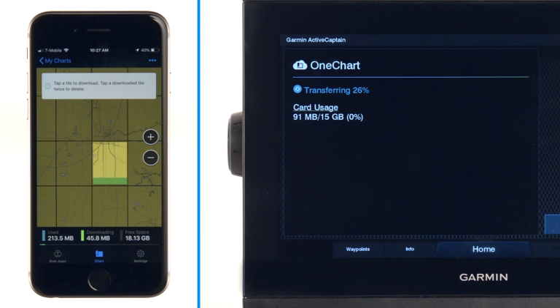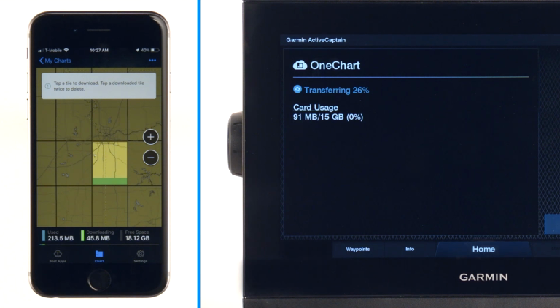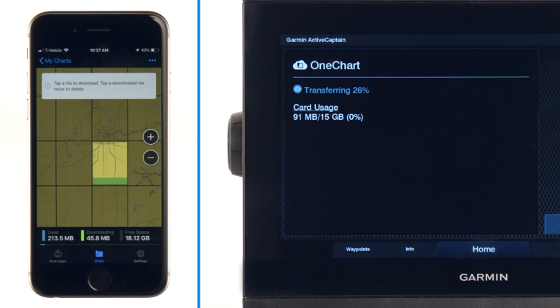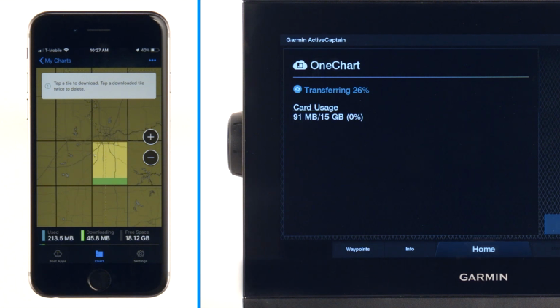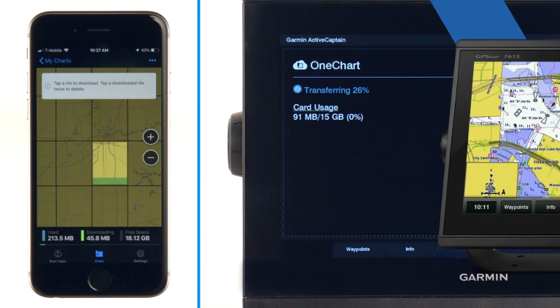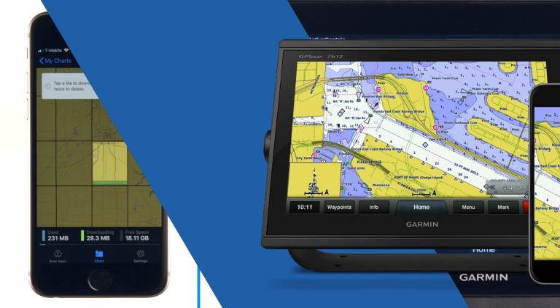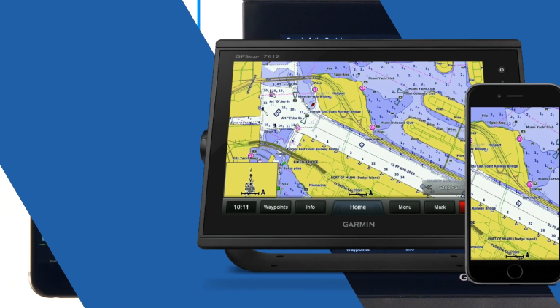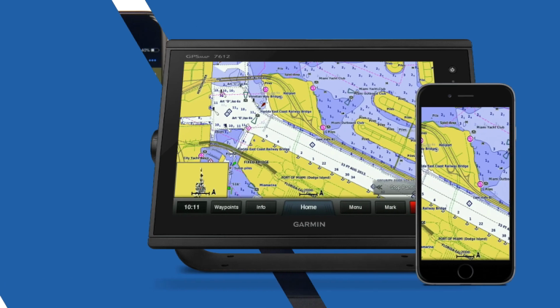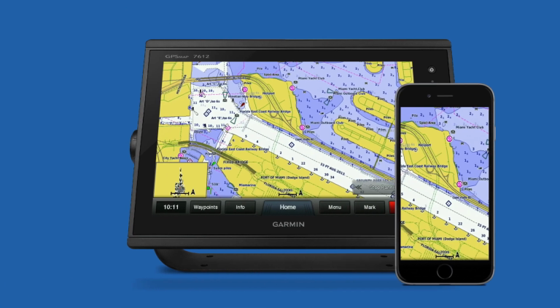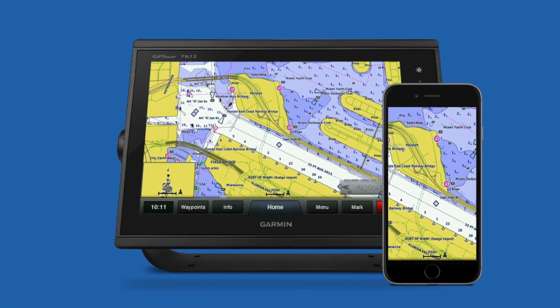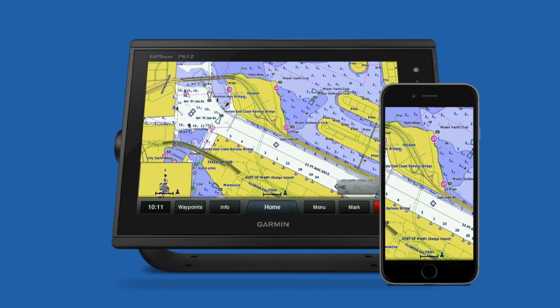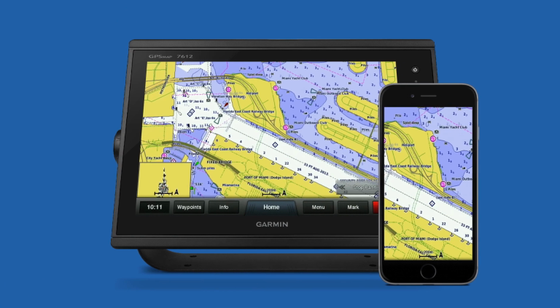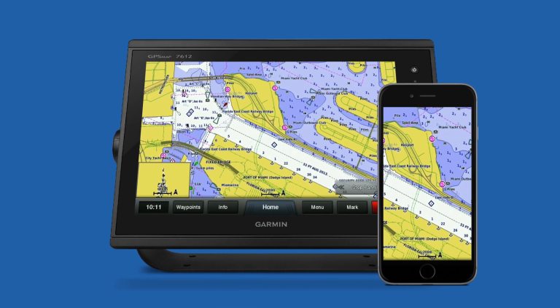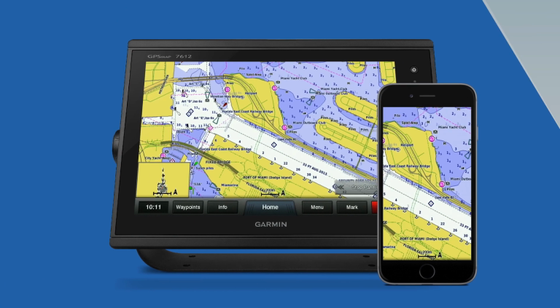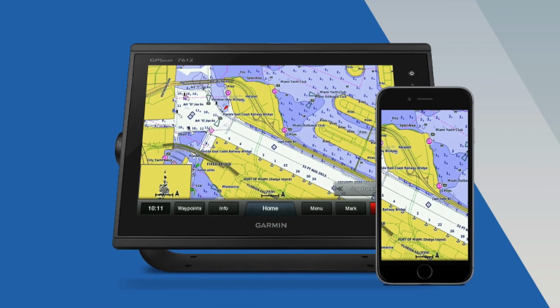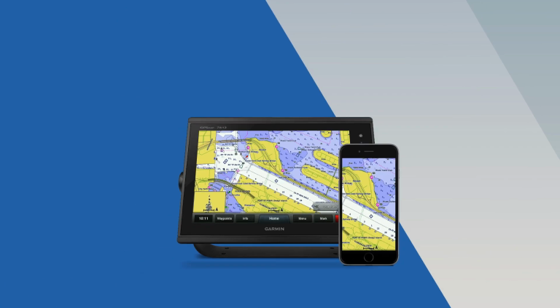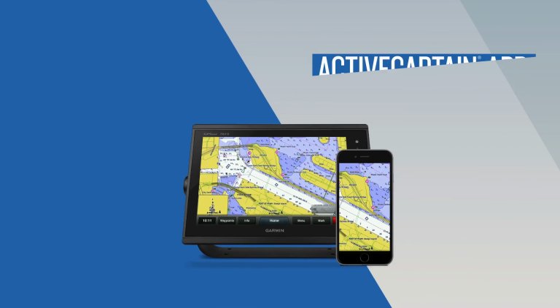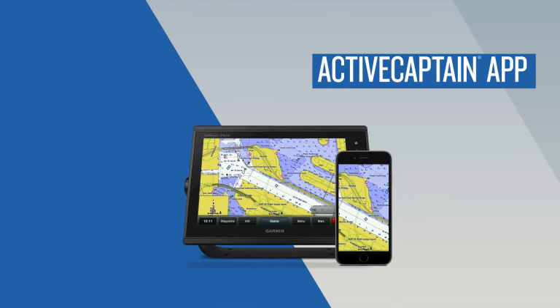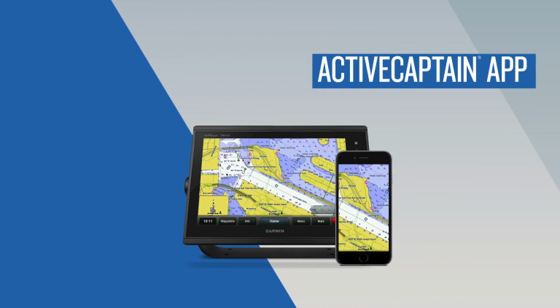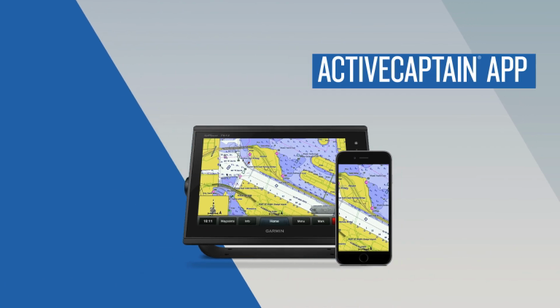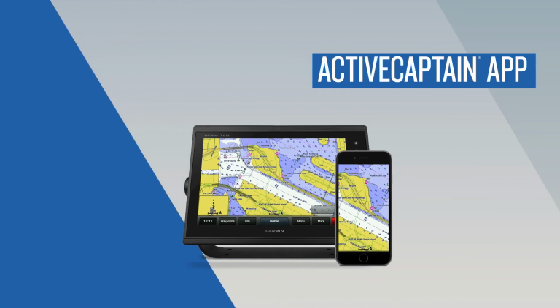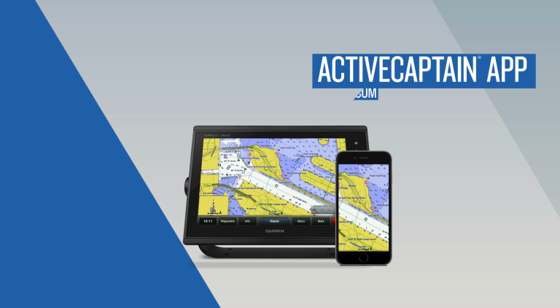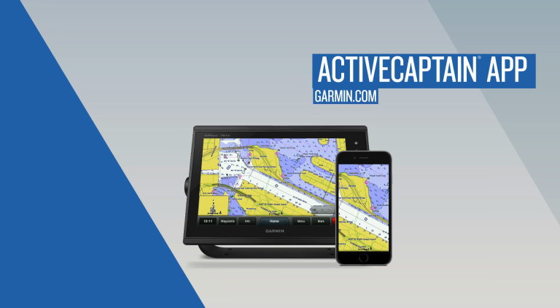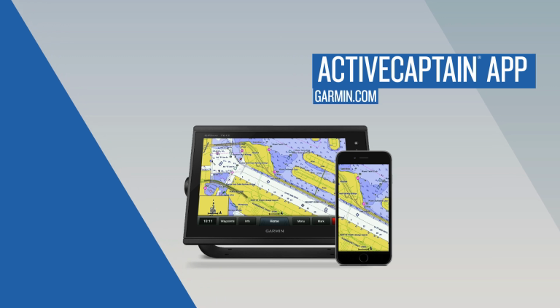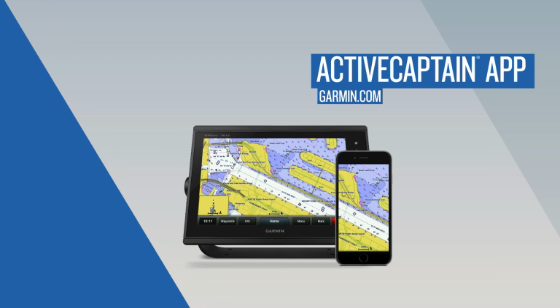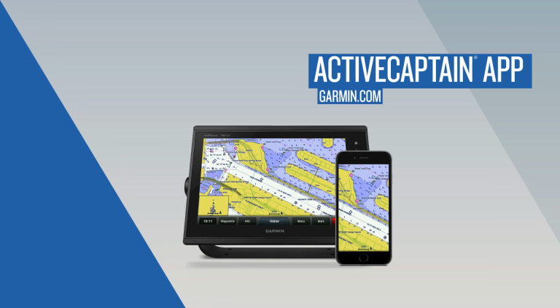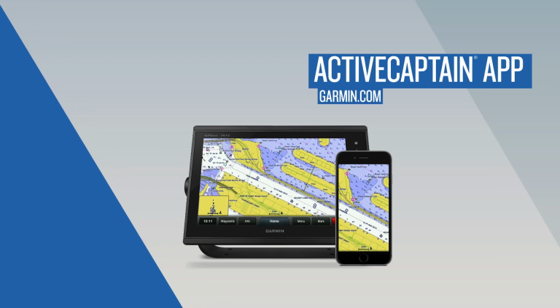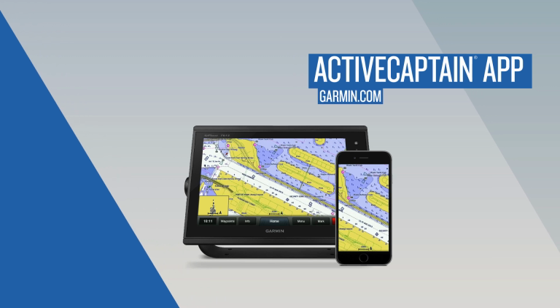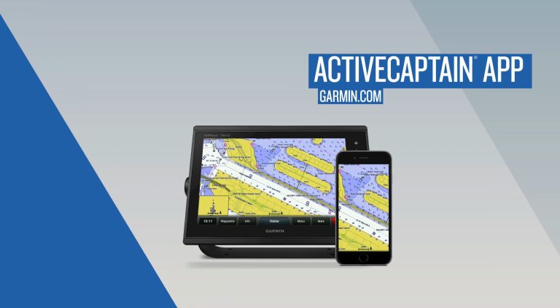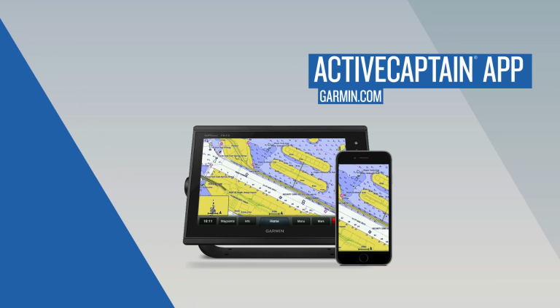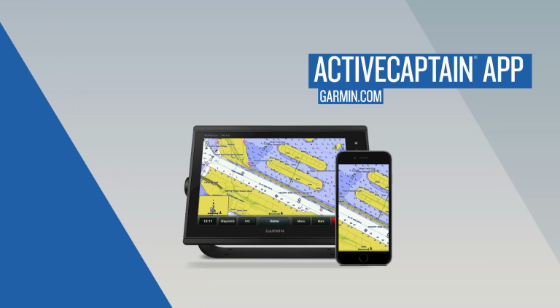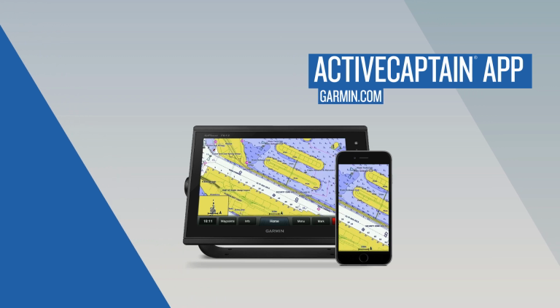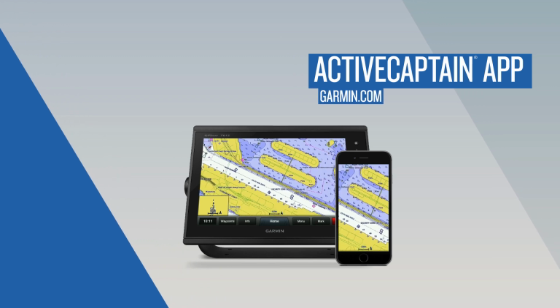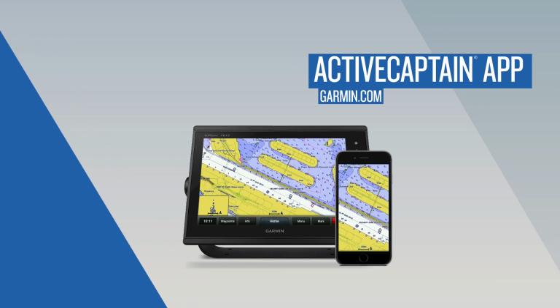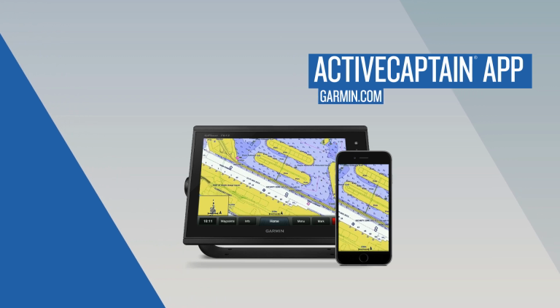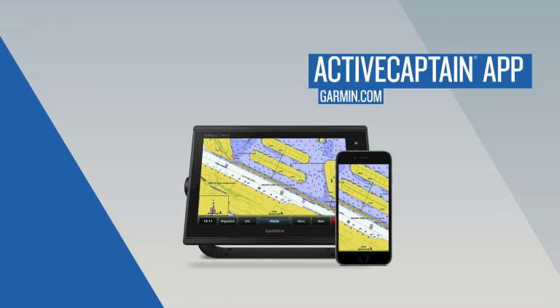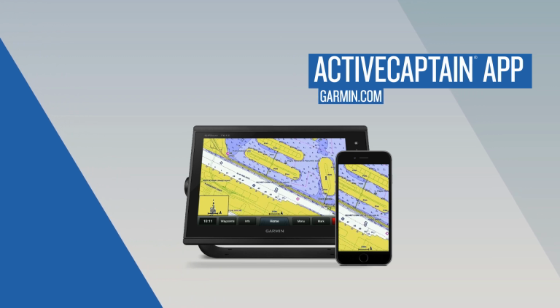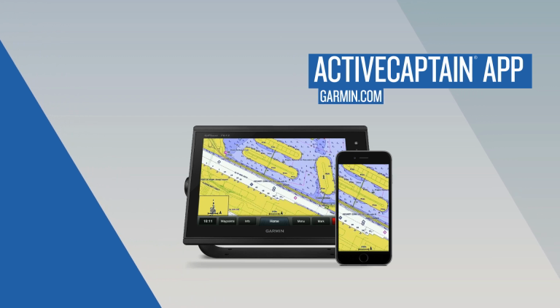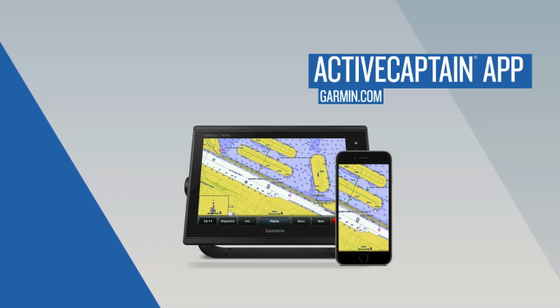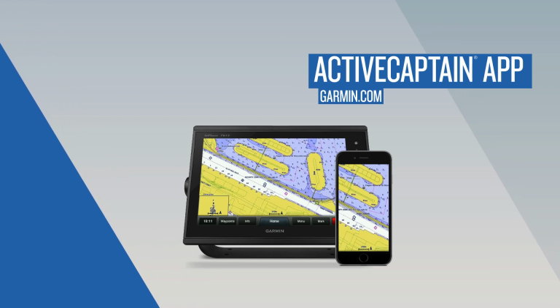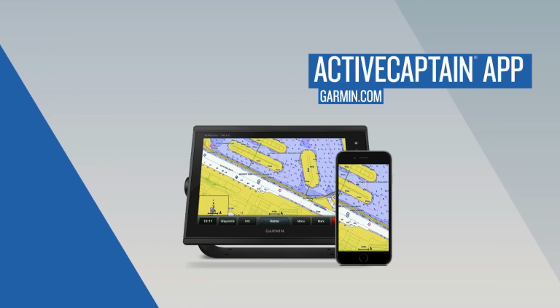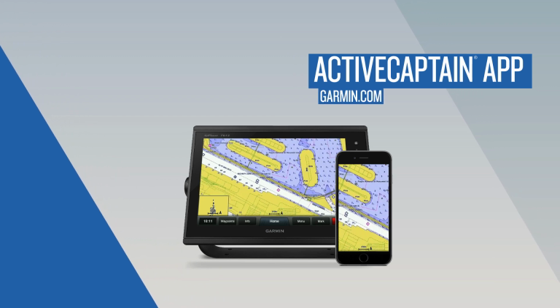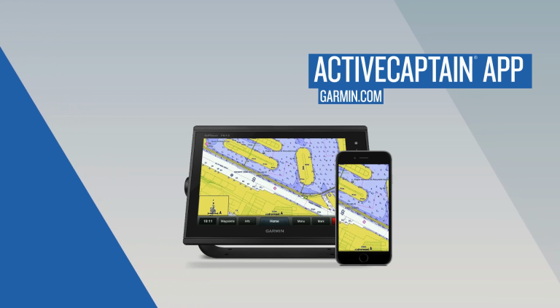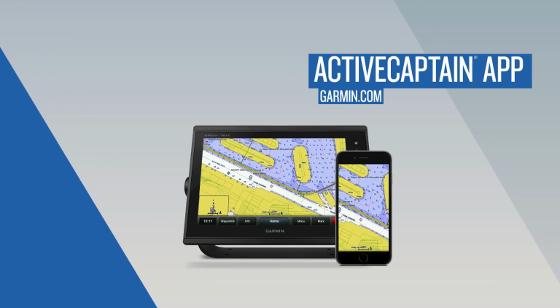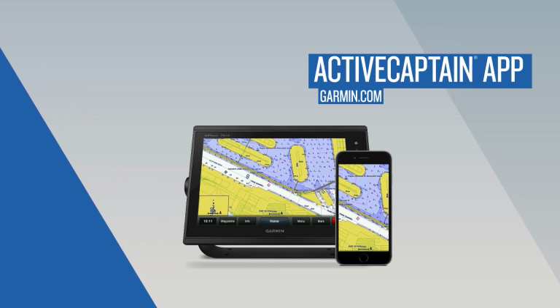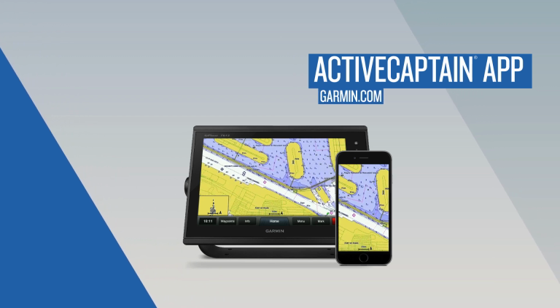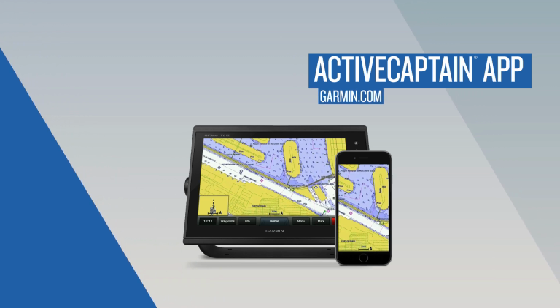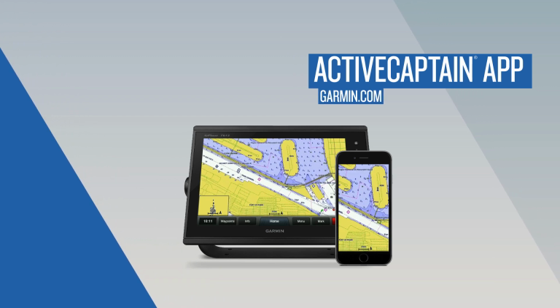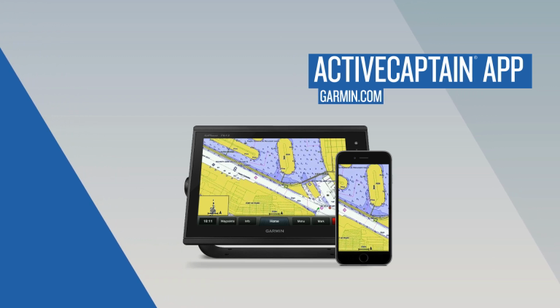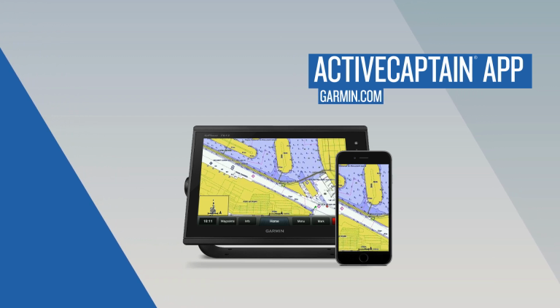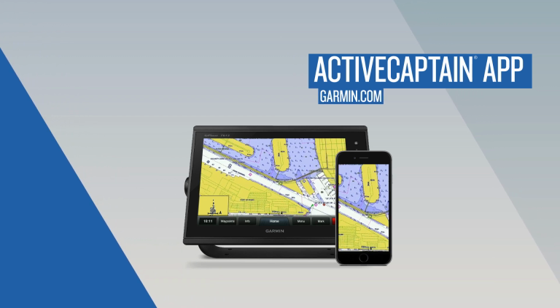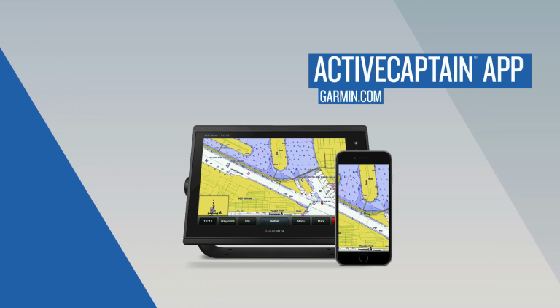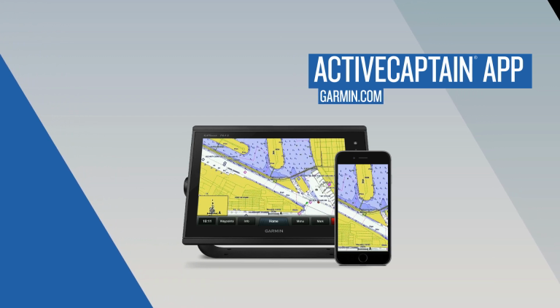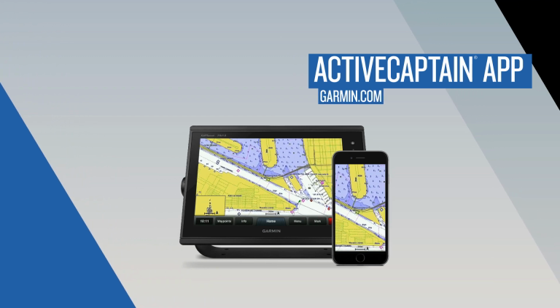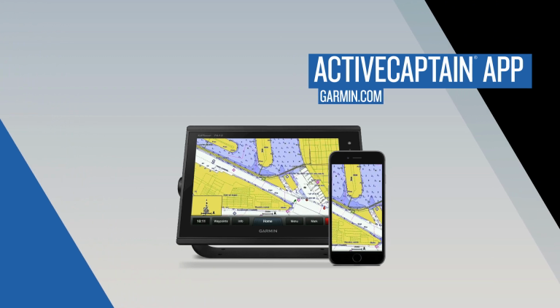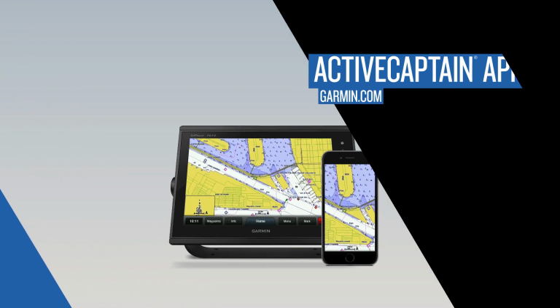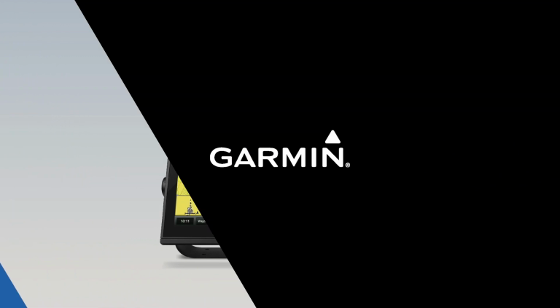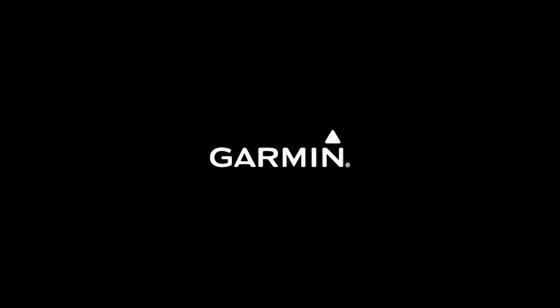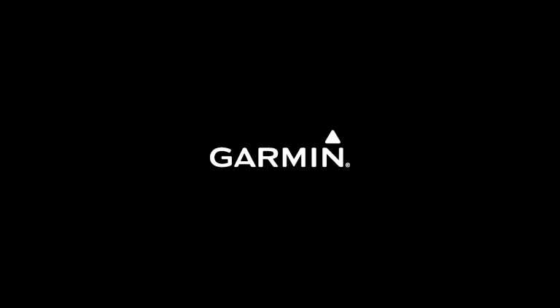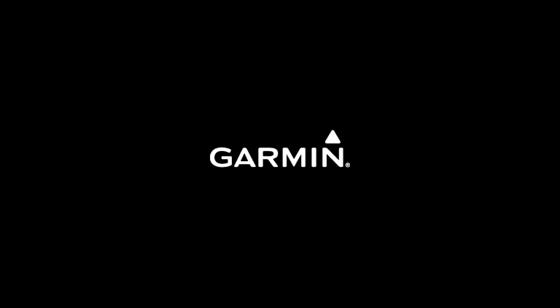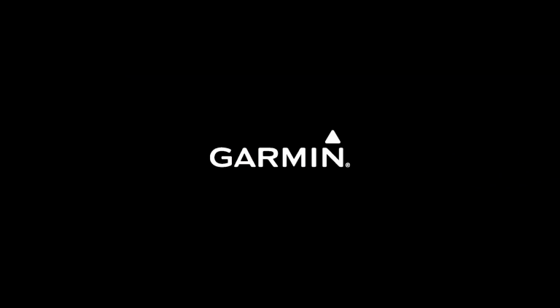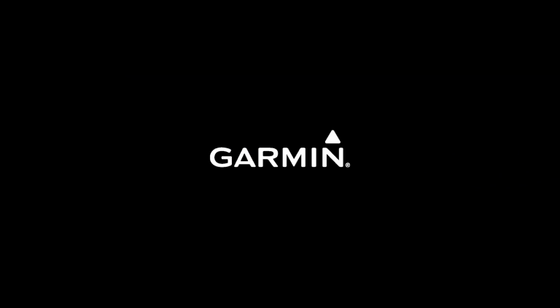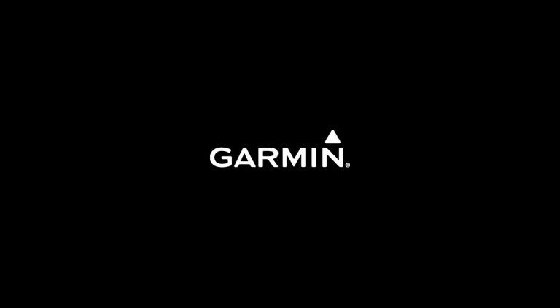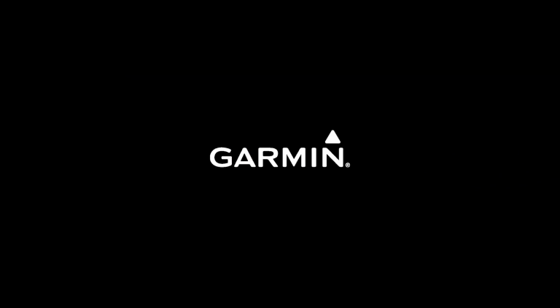Thanks for watching. To learn how to update your cartography using the Garmin Express application on your desktop, watch the other video in this series.